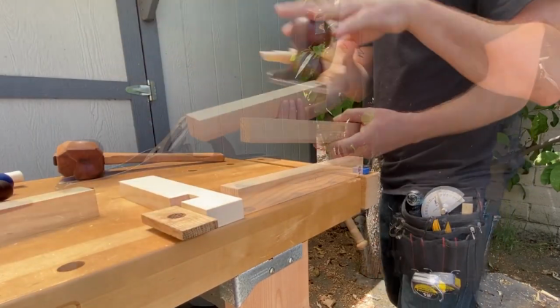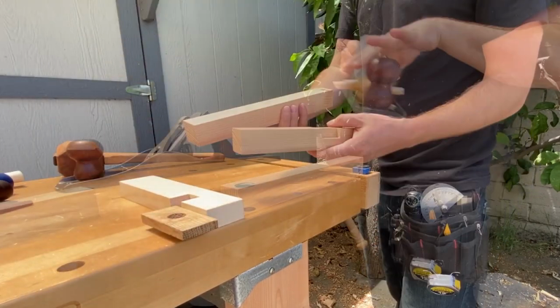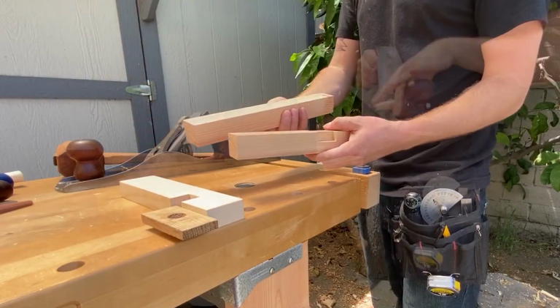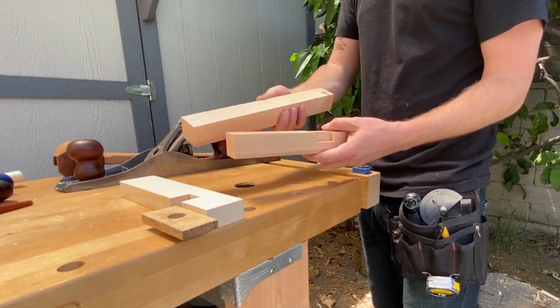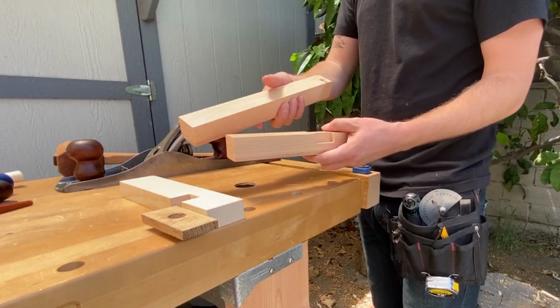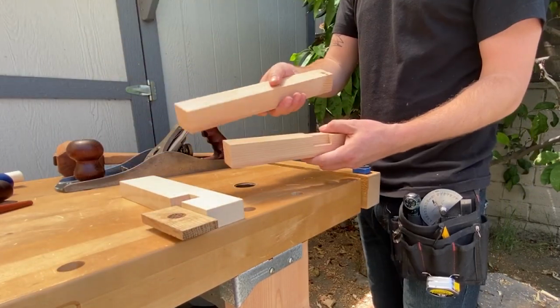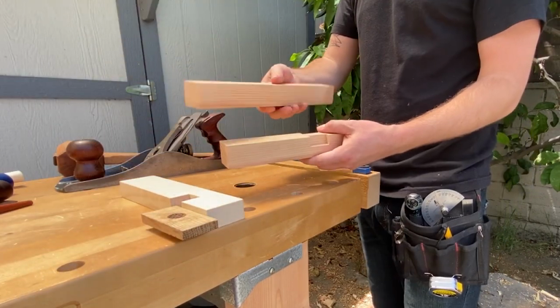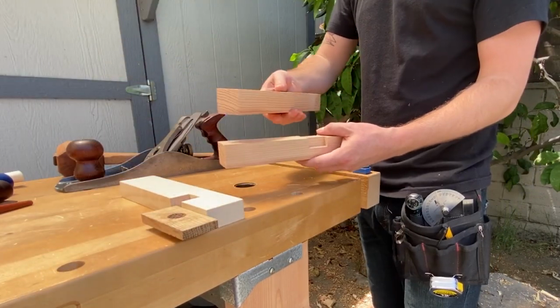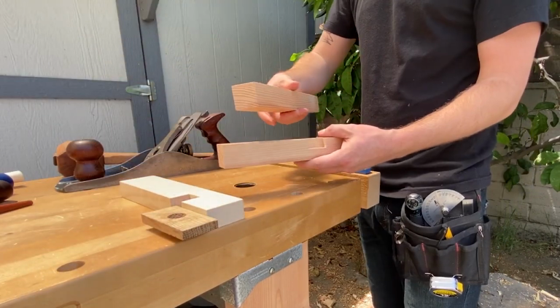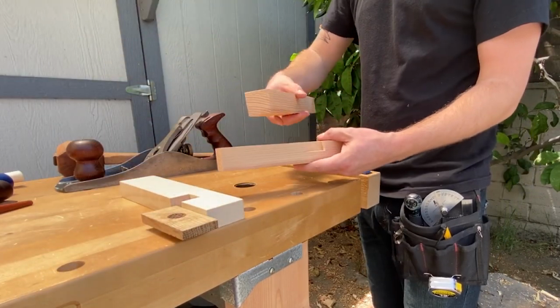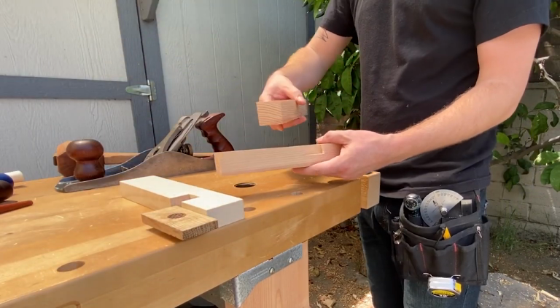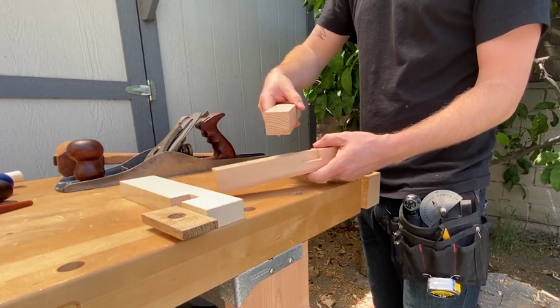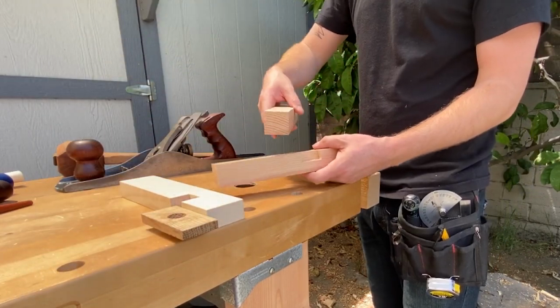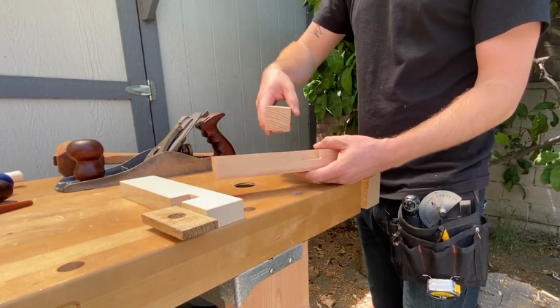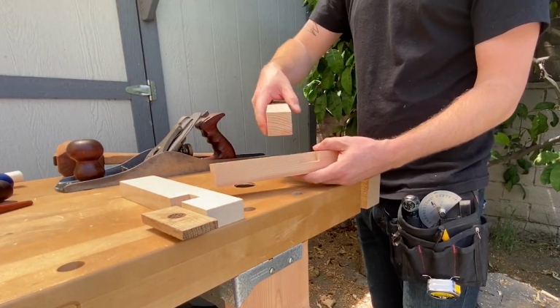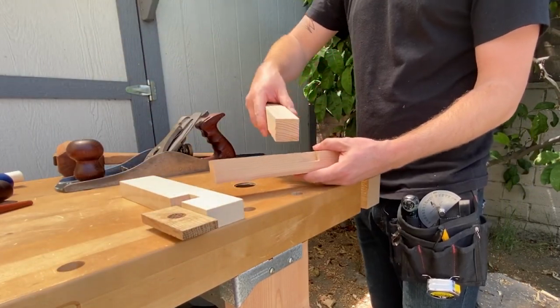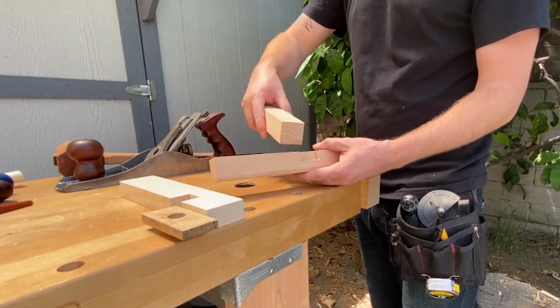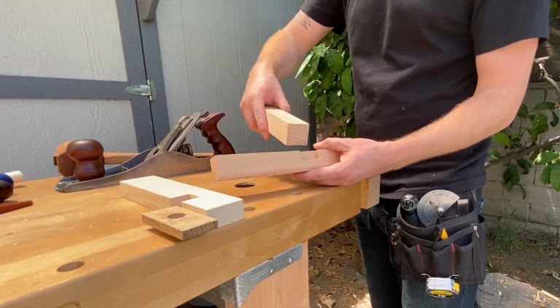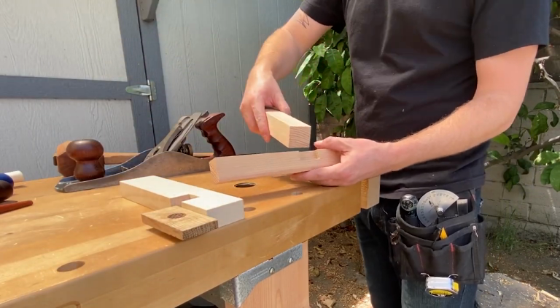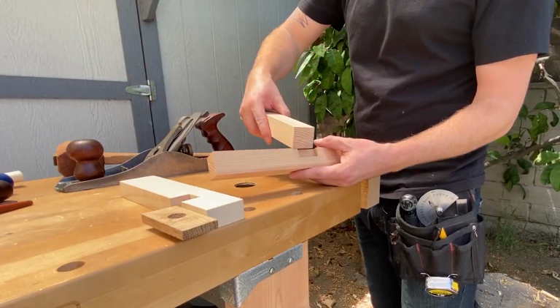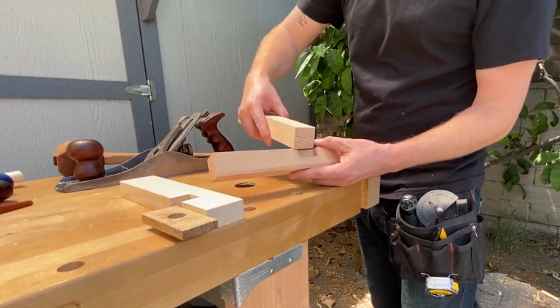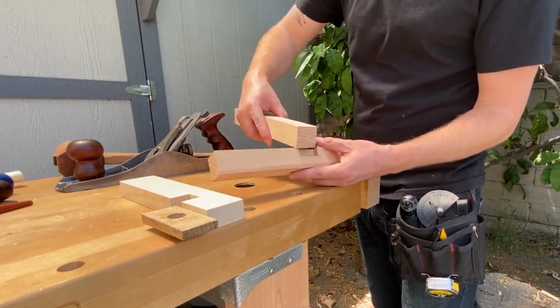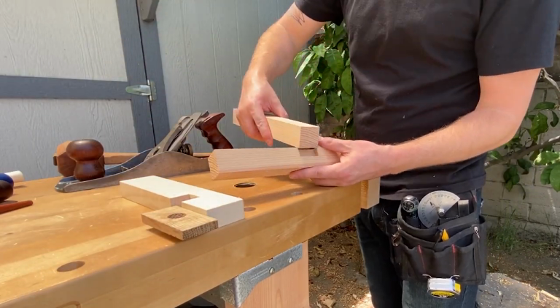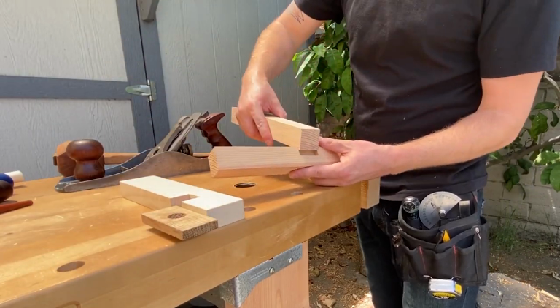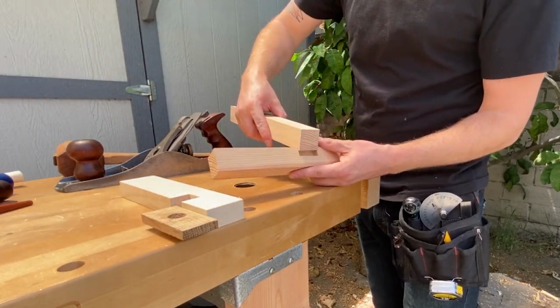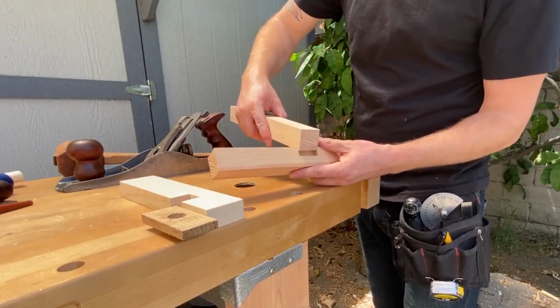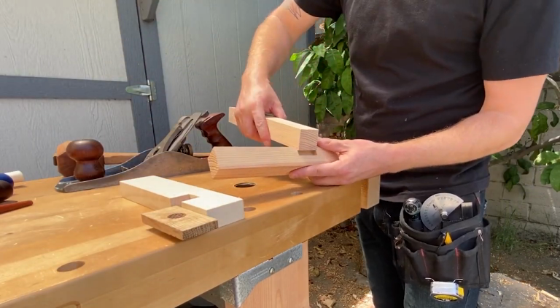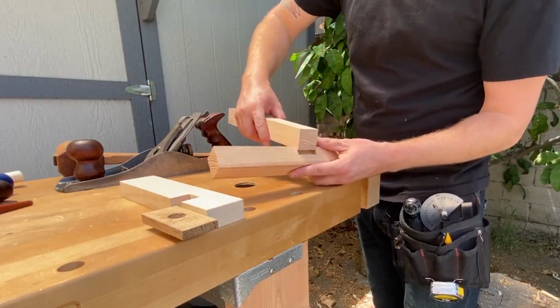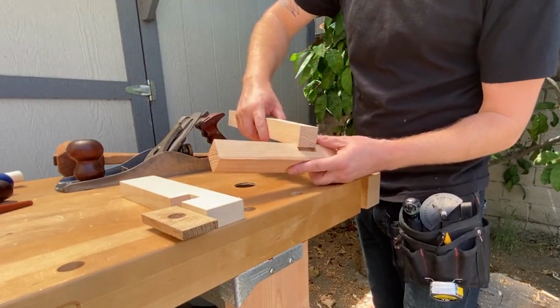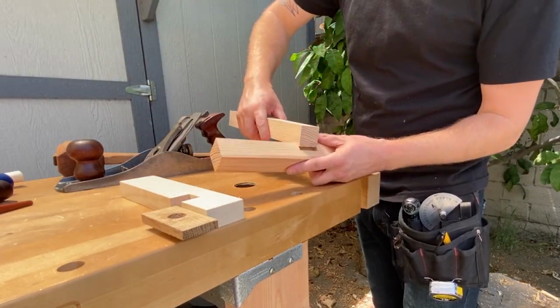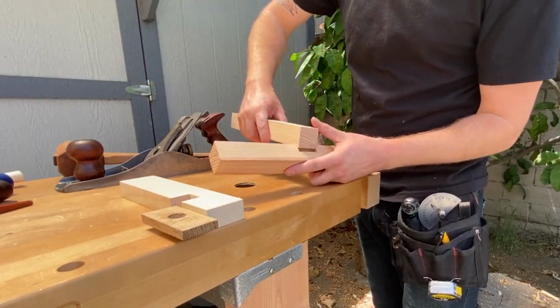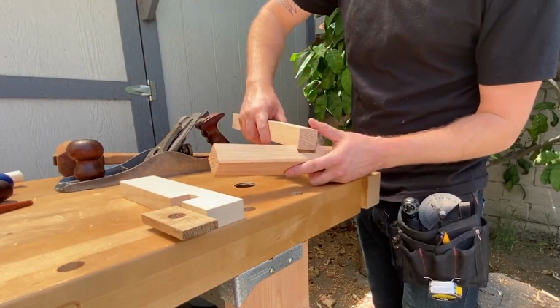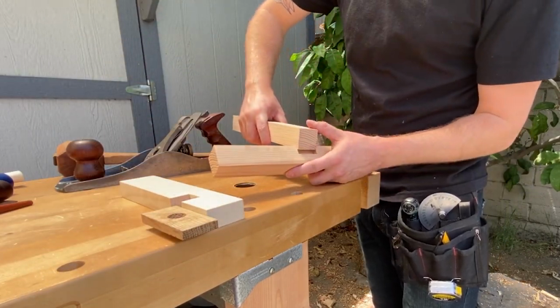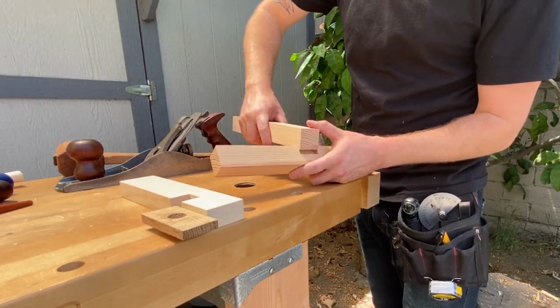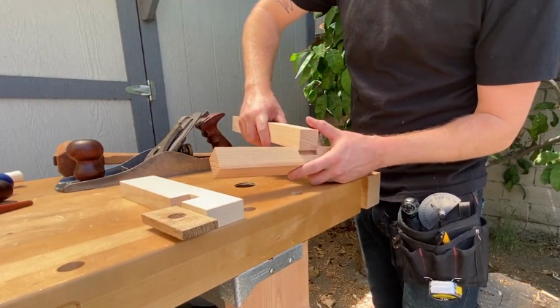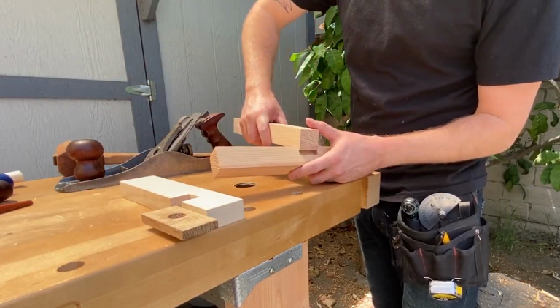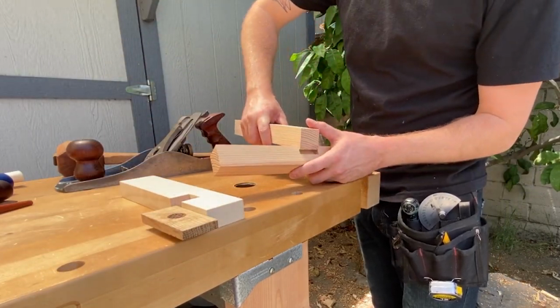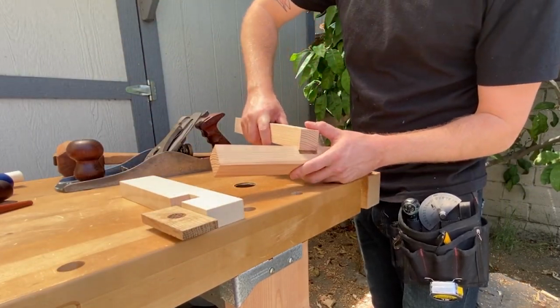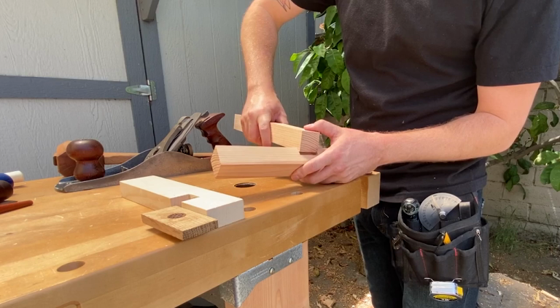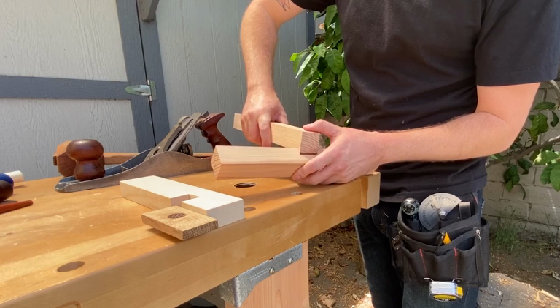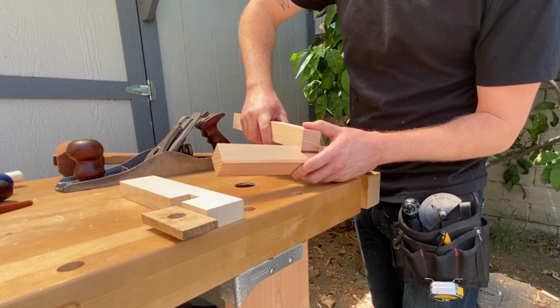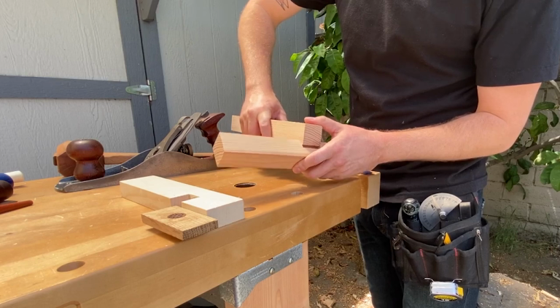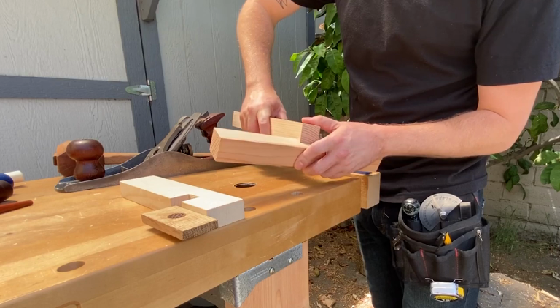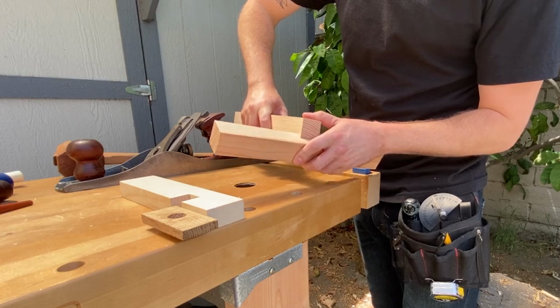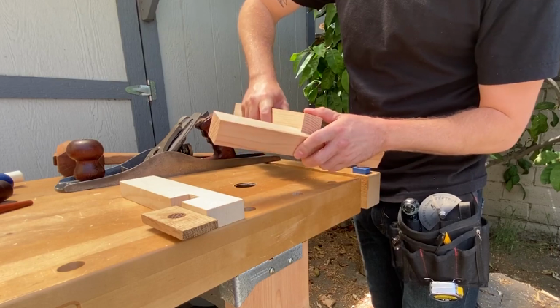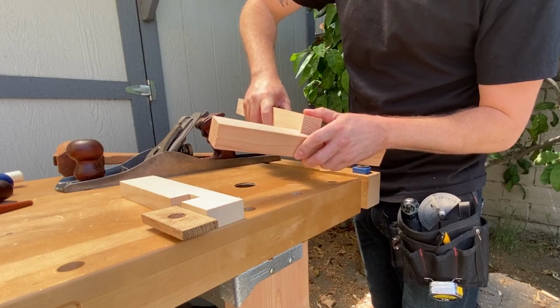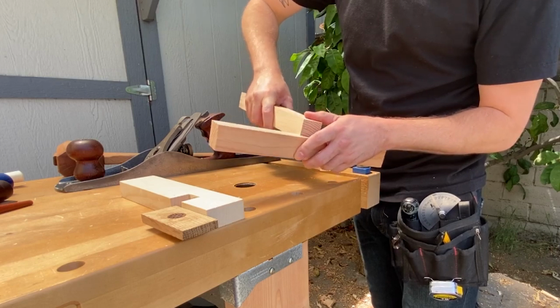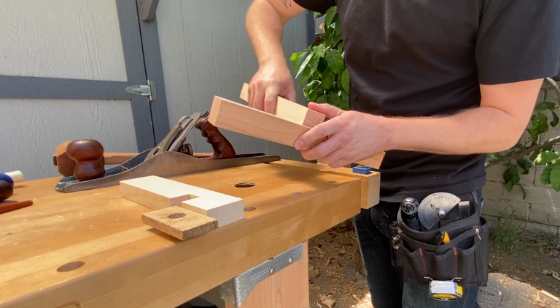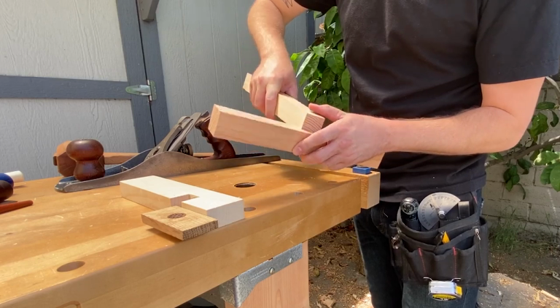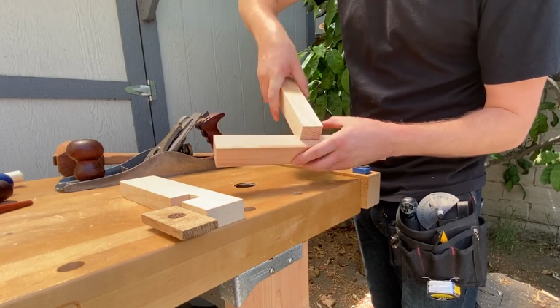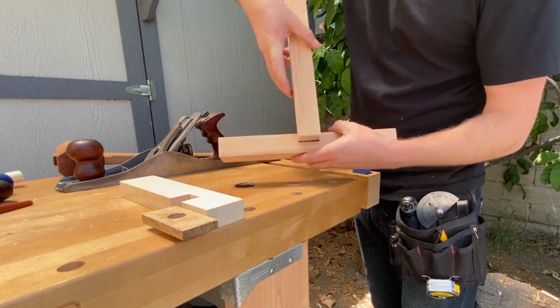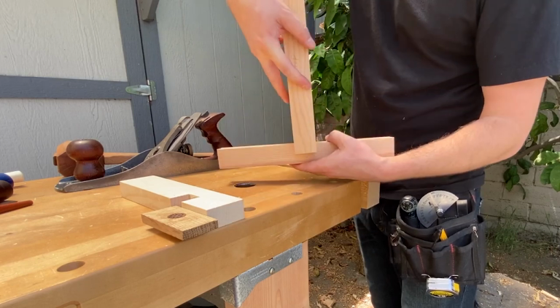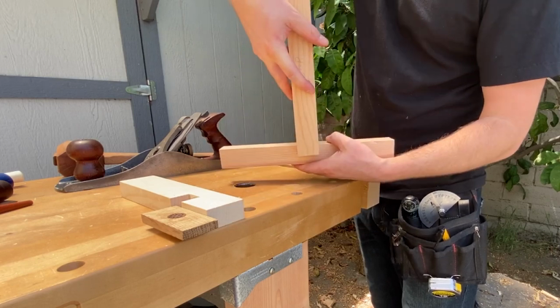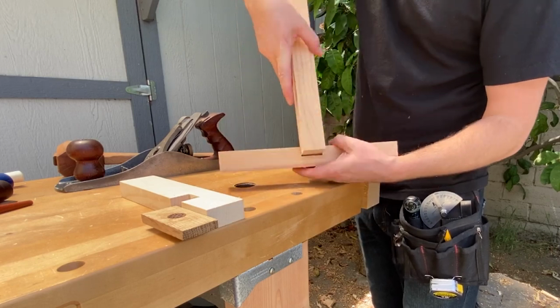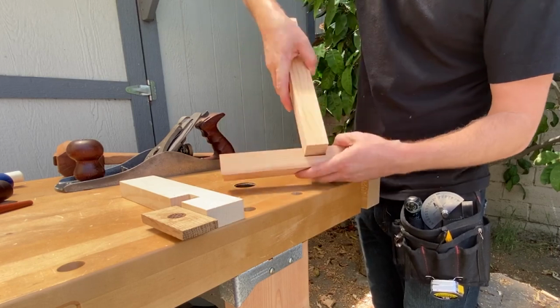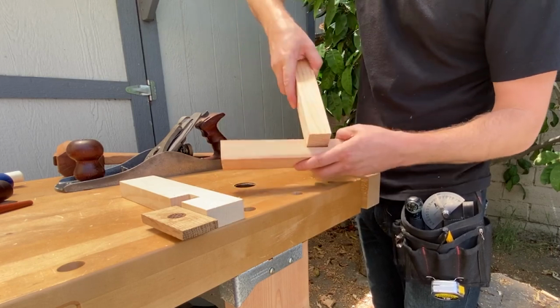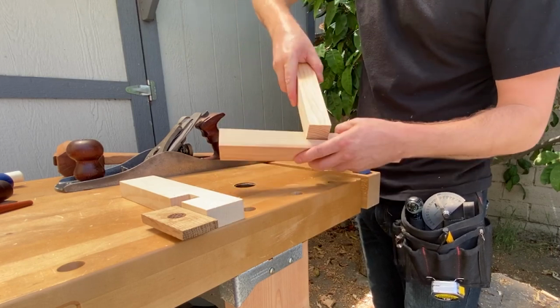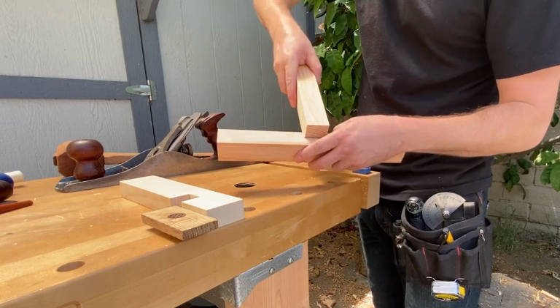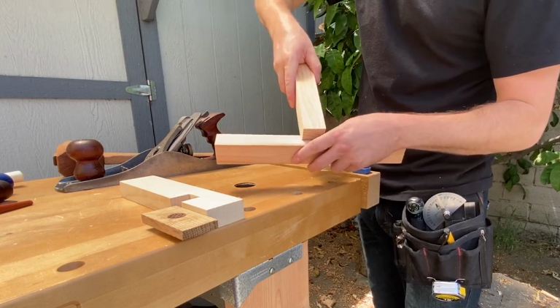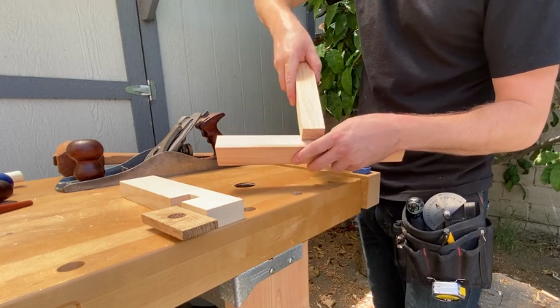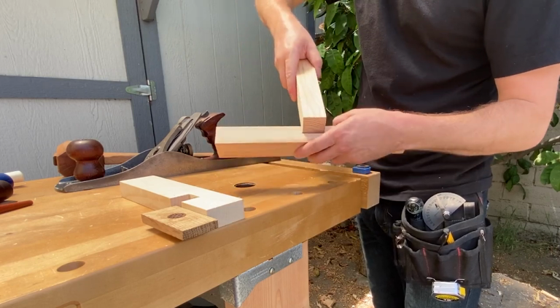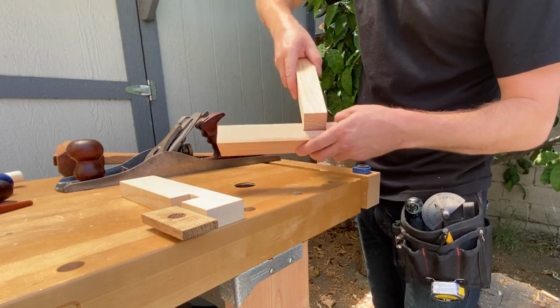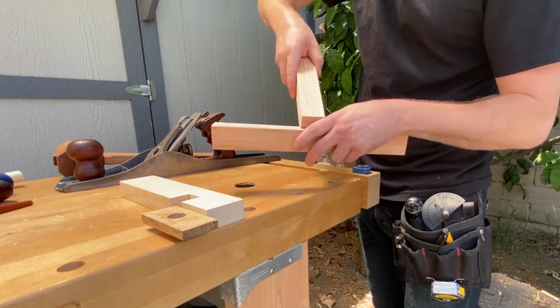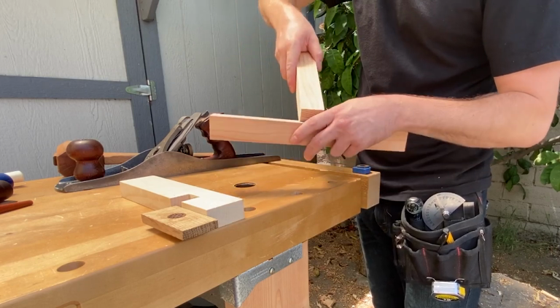This is why I always write which side is the top — super important. That's a good fit right there.